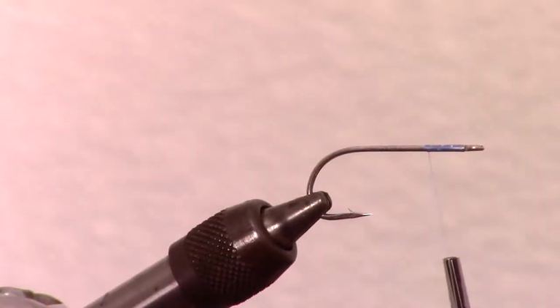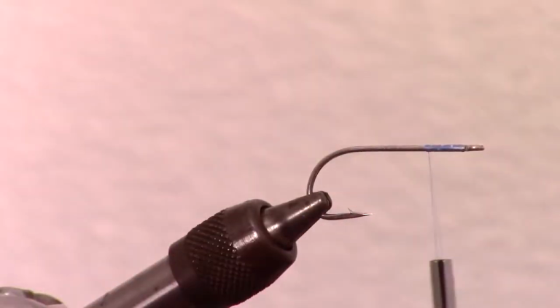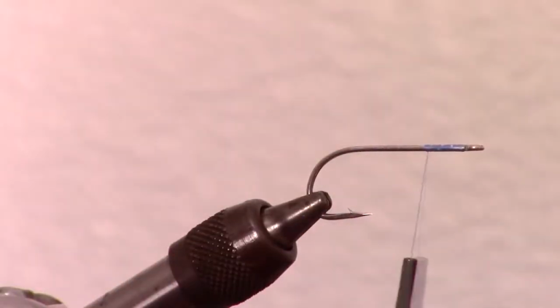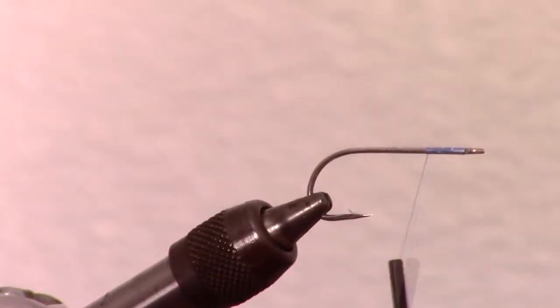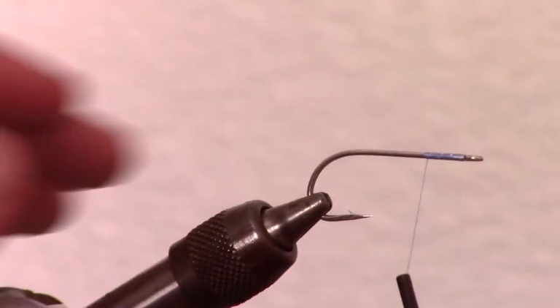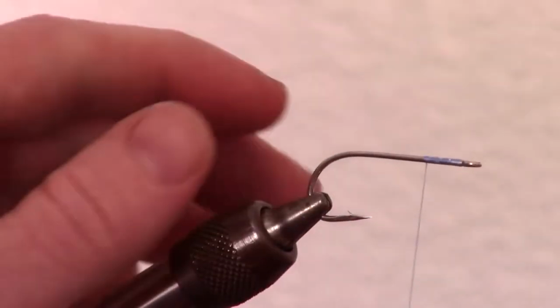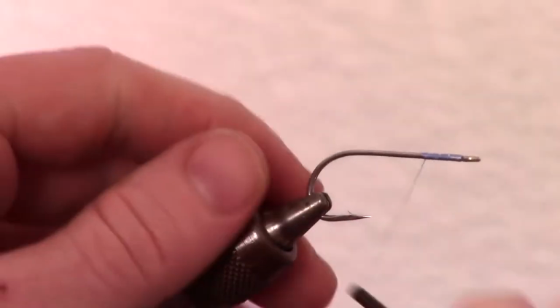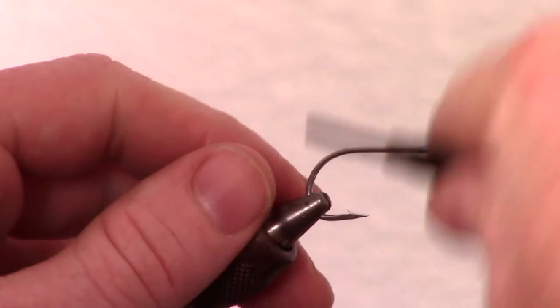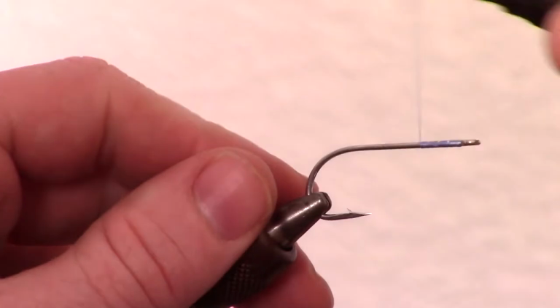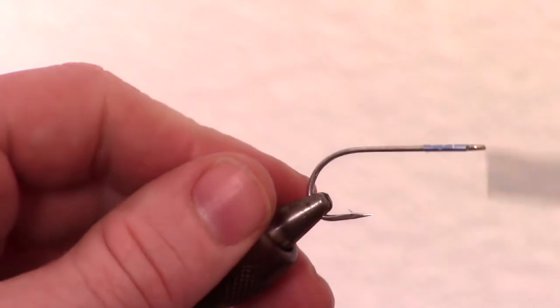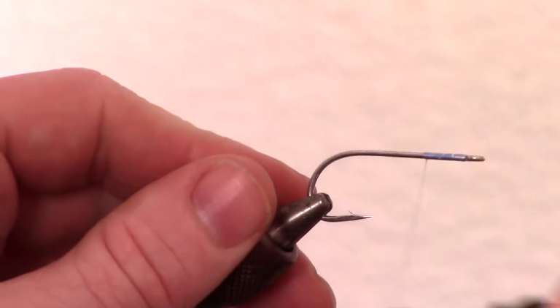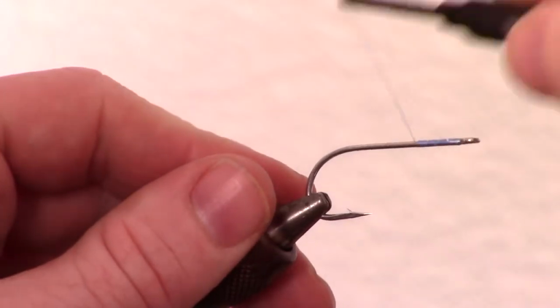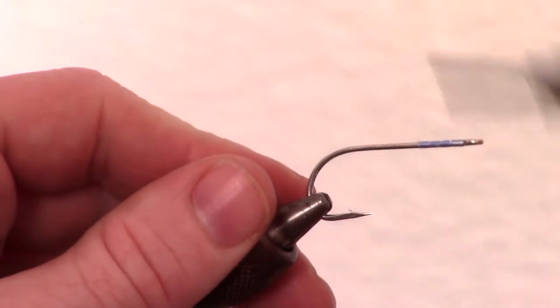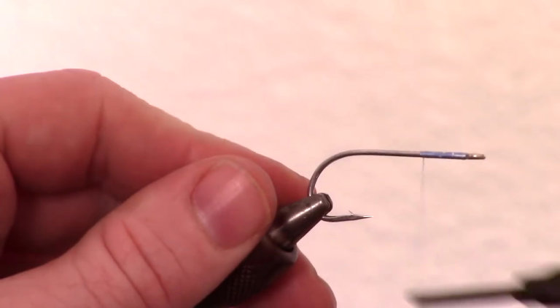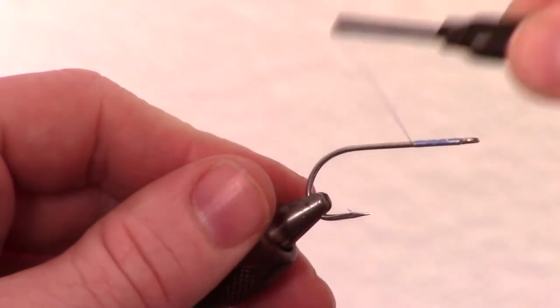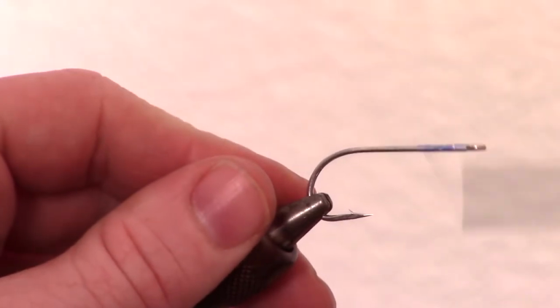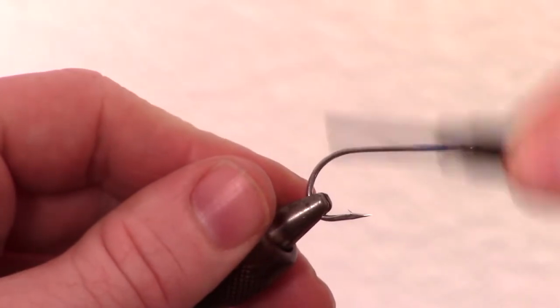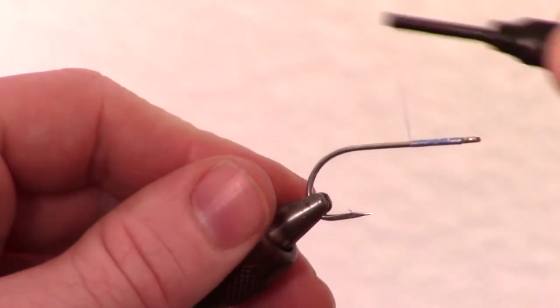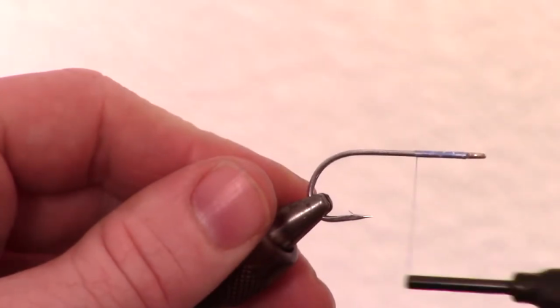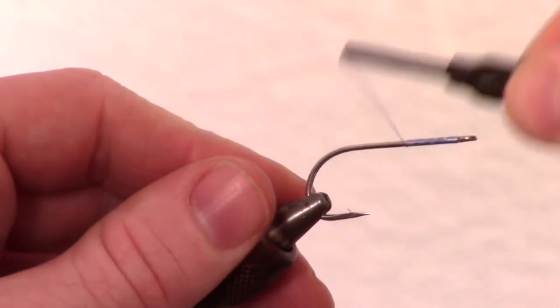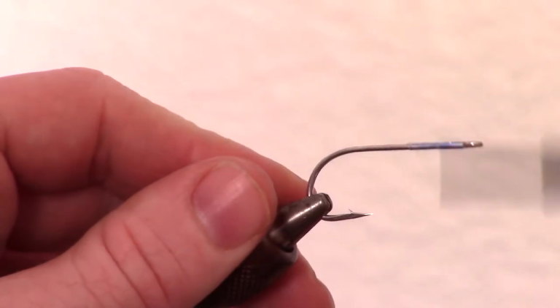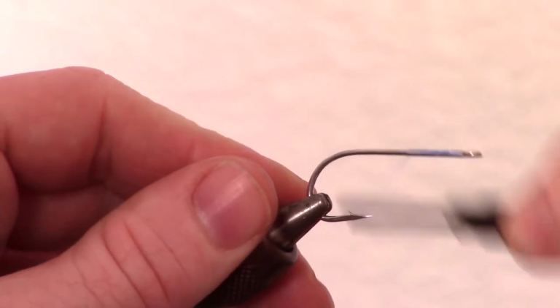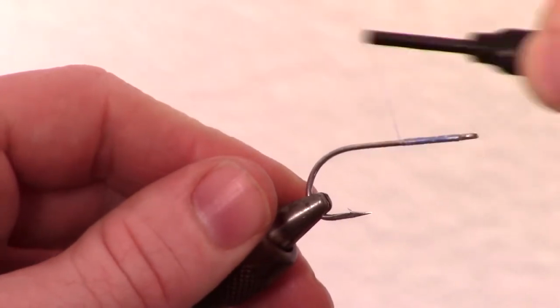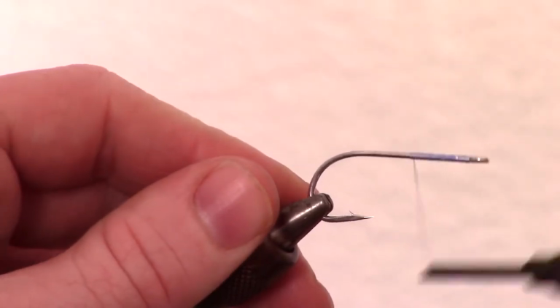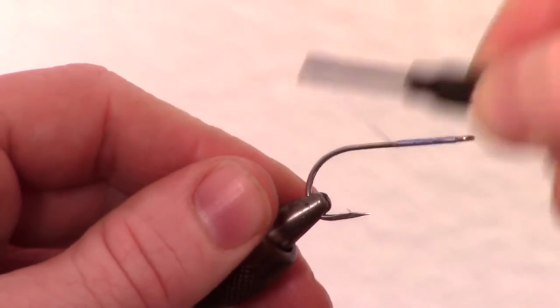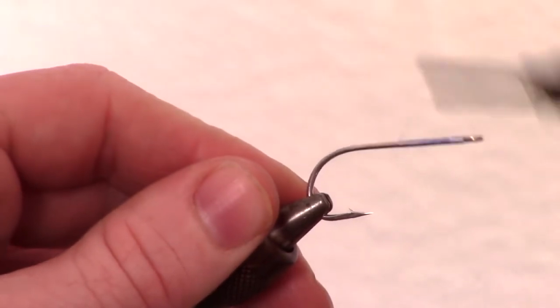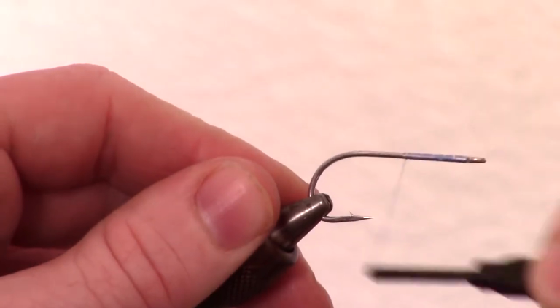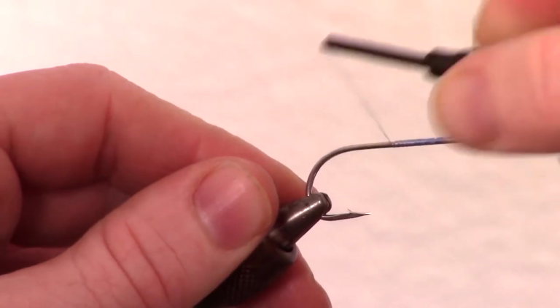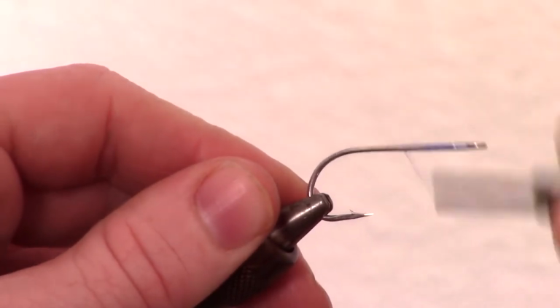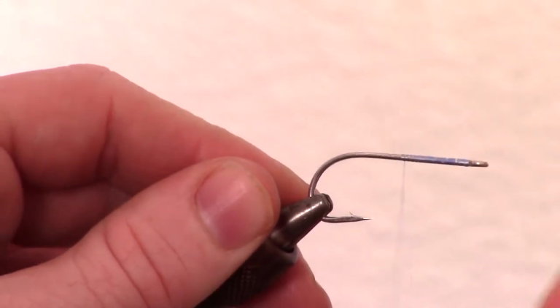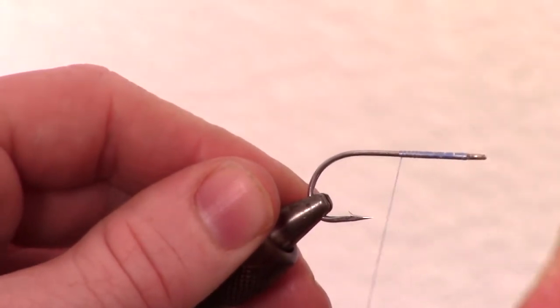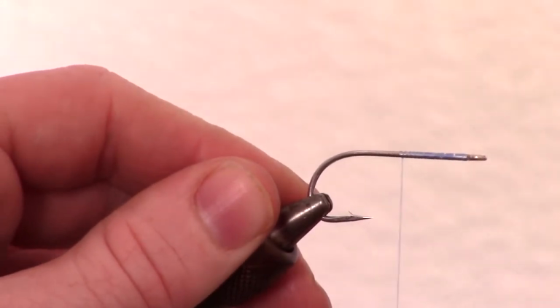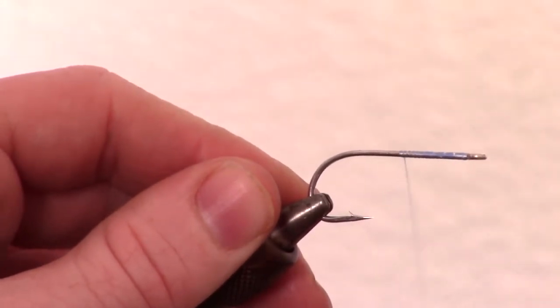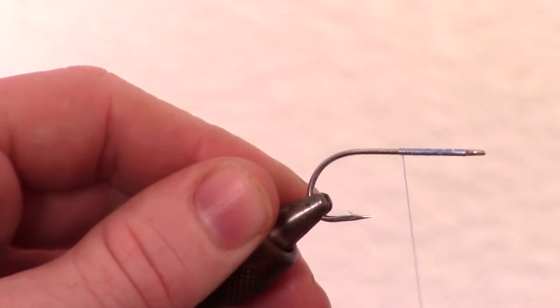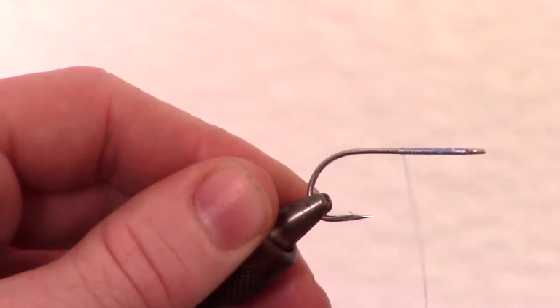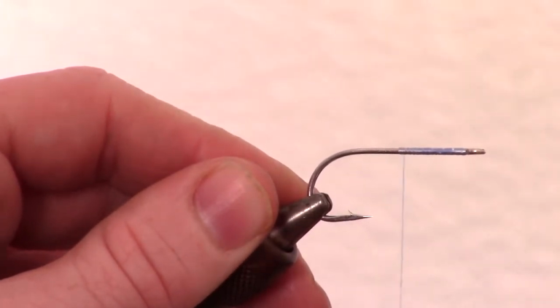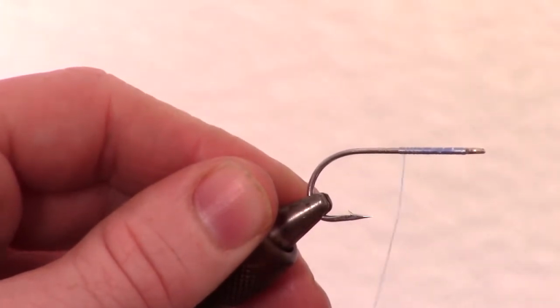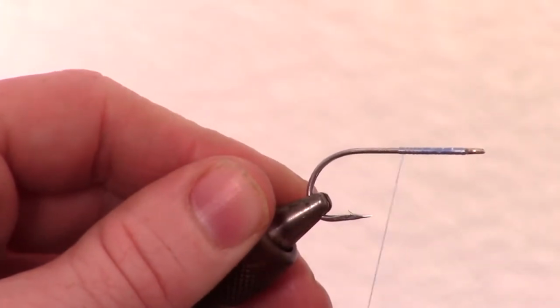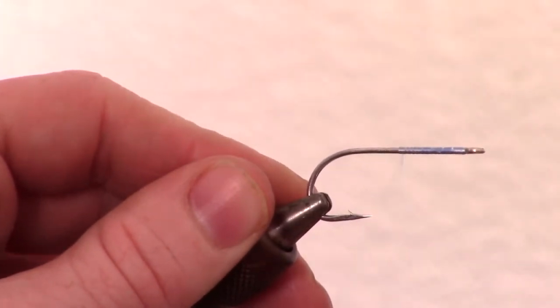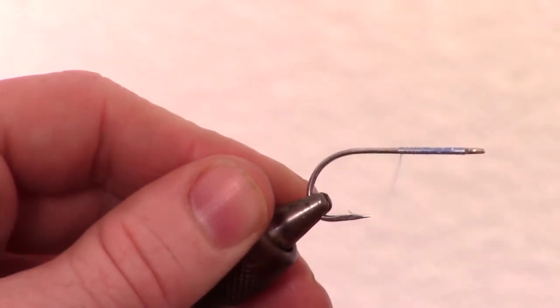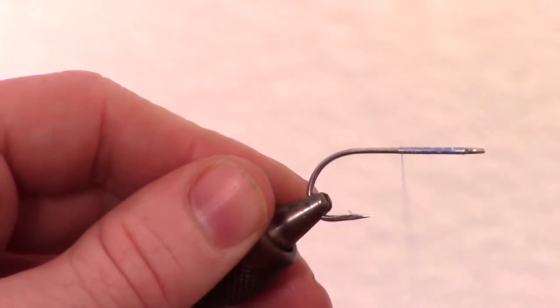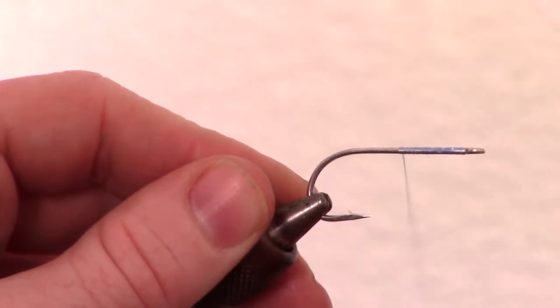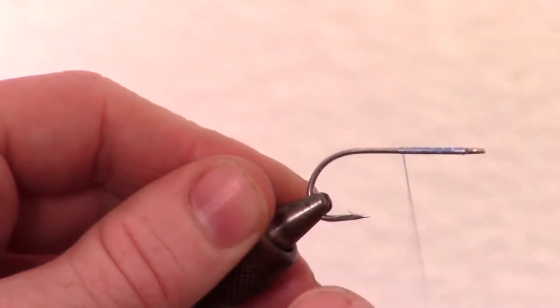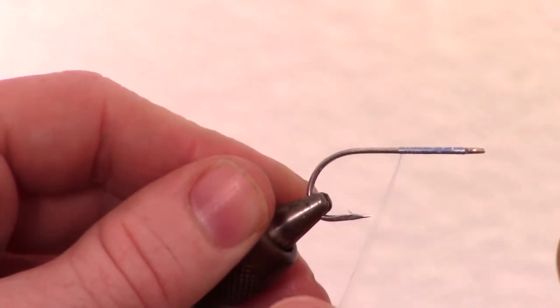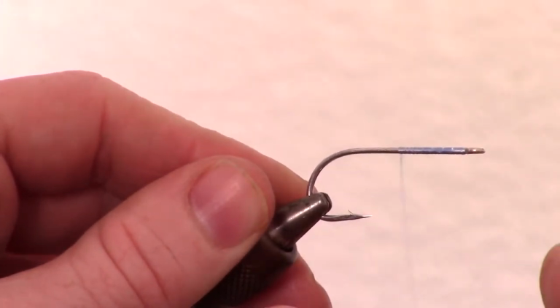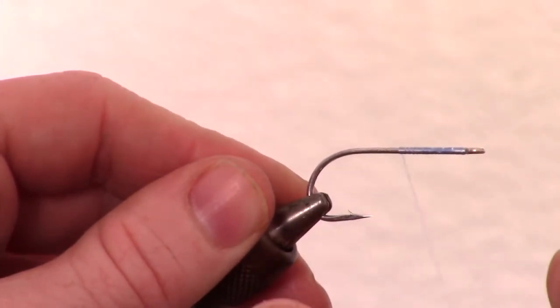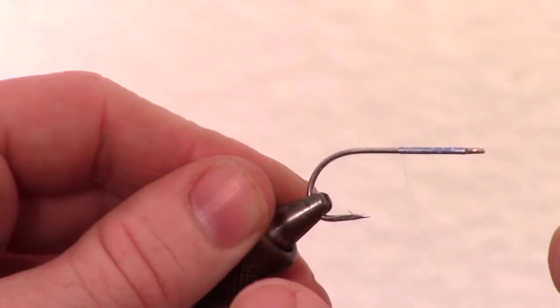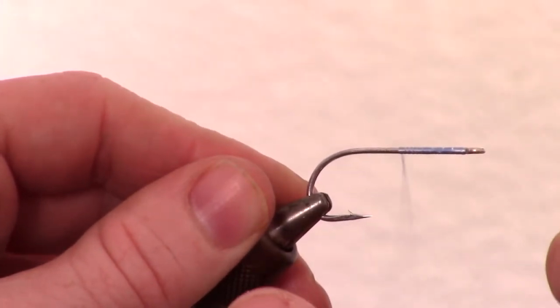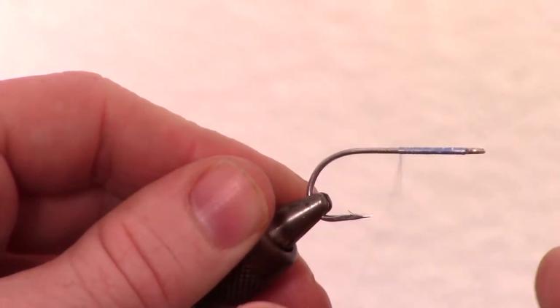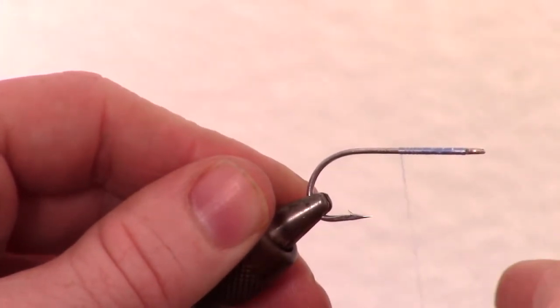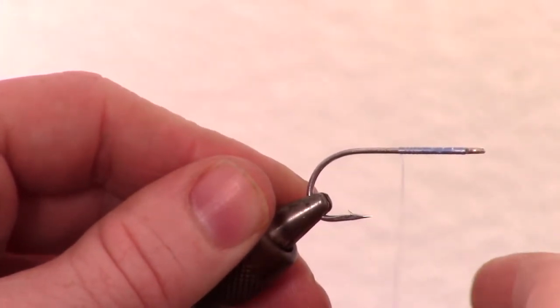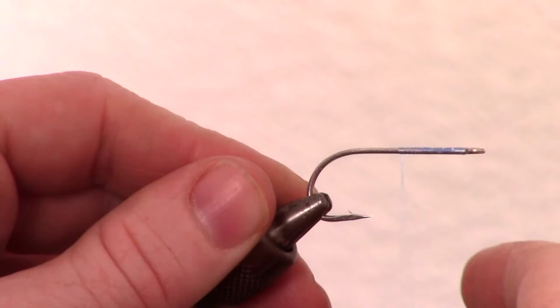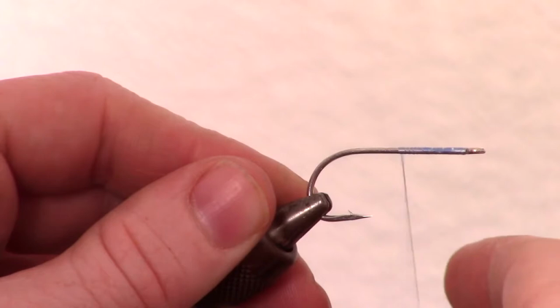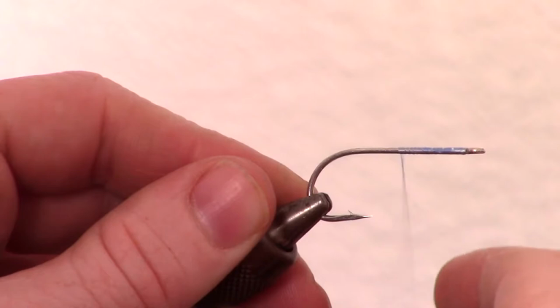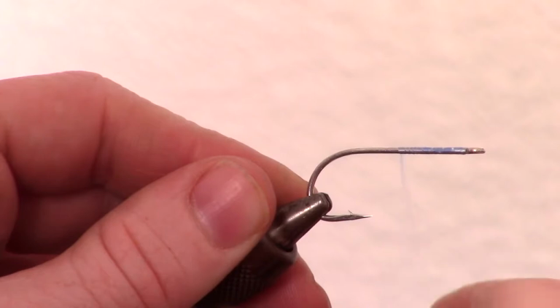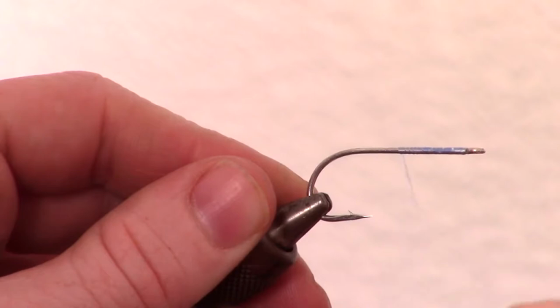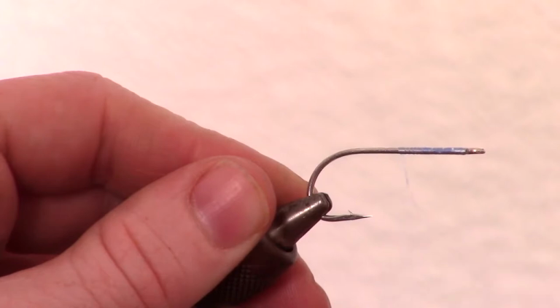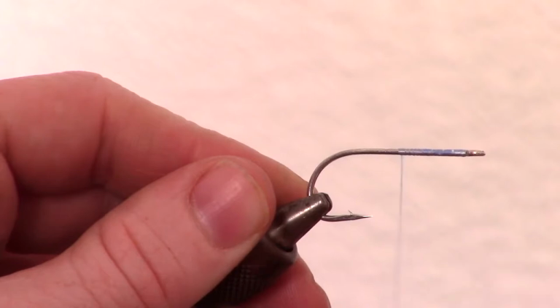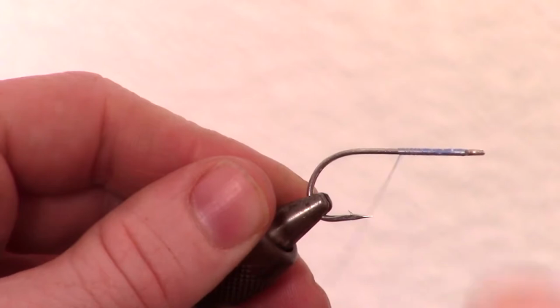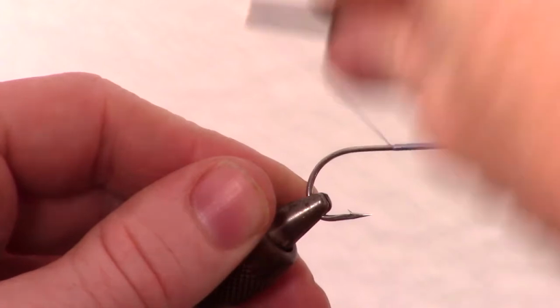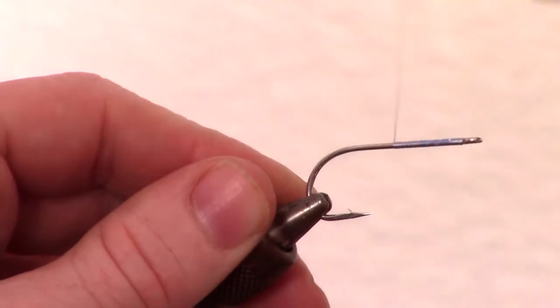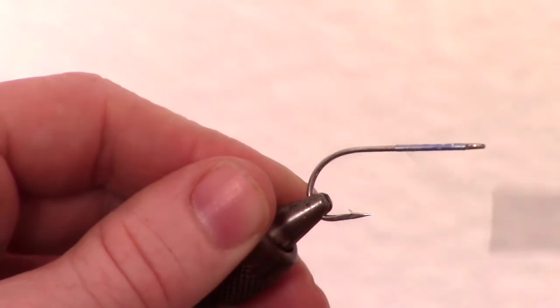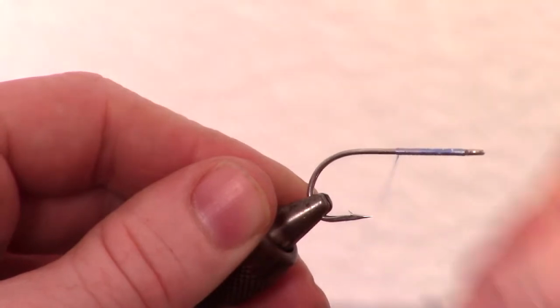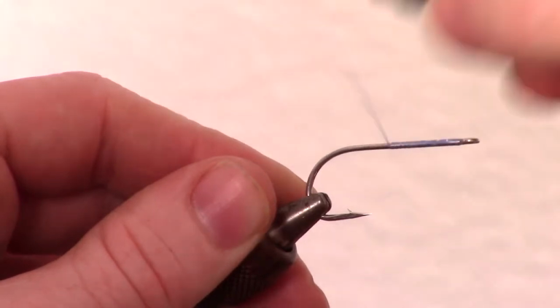Start your thread at the eye of the hook and snip off the excess. Then wrap down the hook shank all the way to just shy of the bend of the hook.